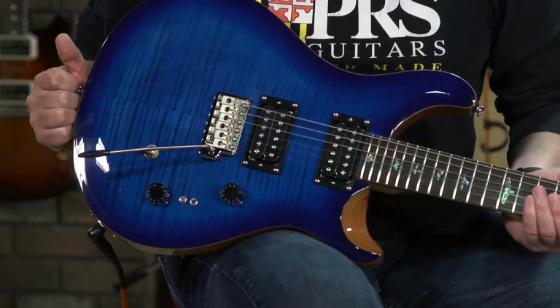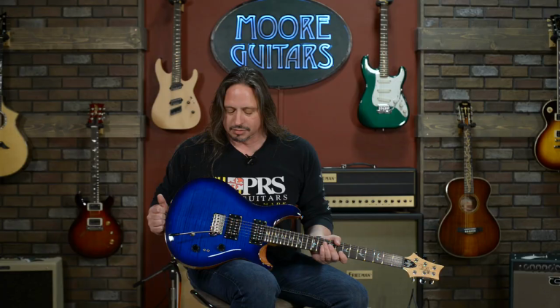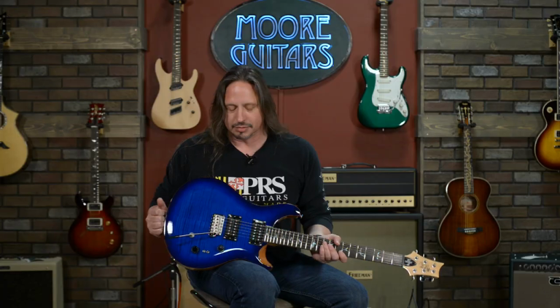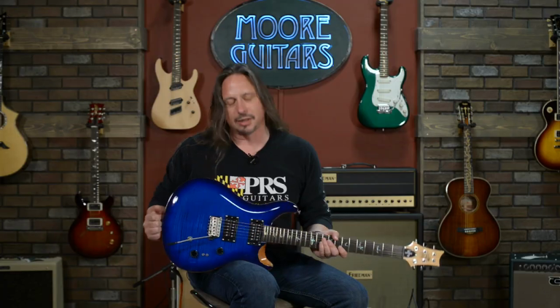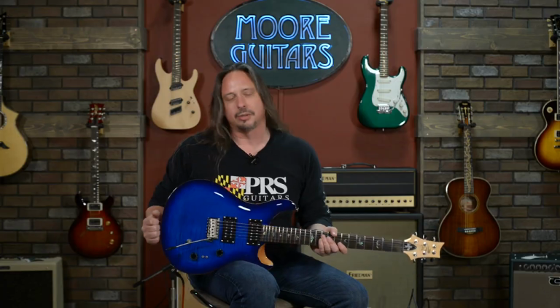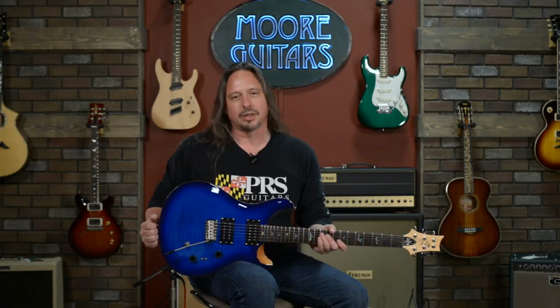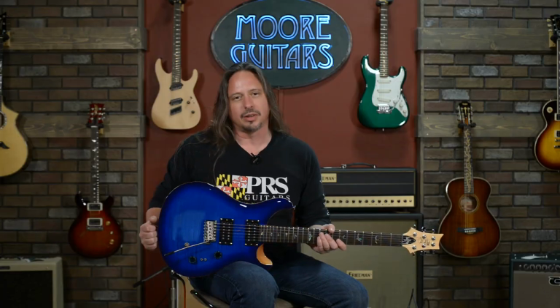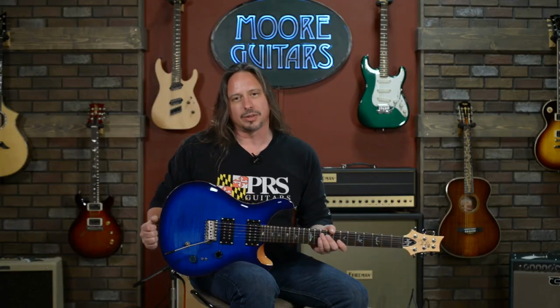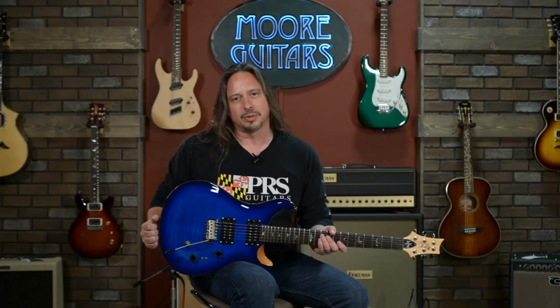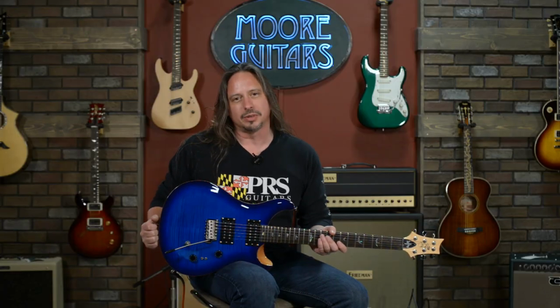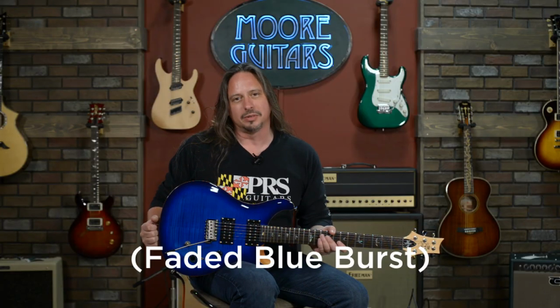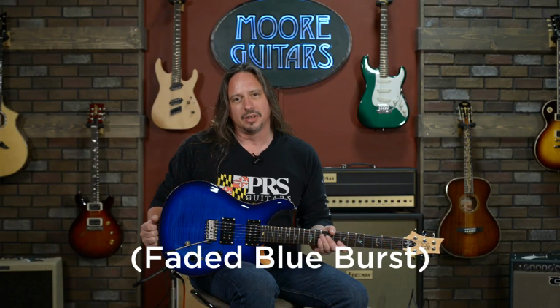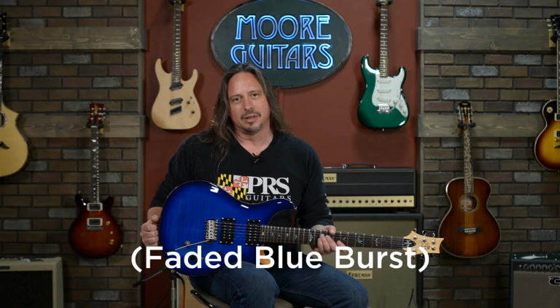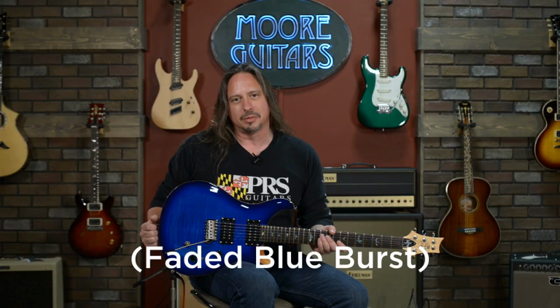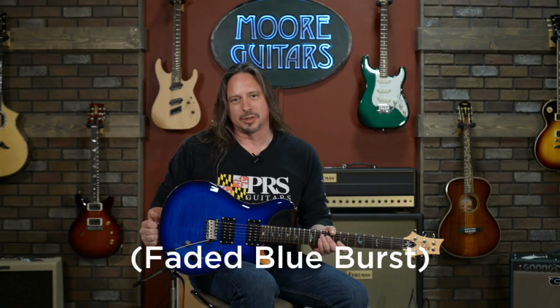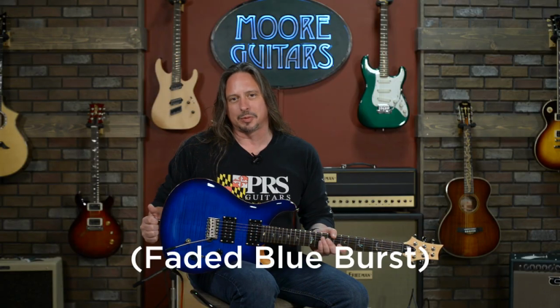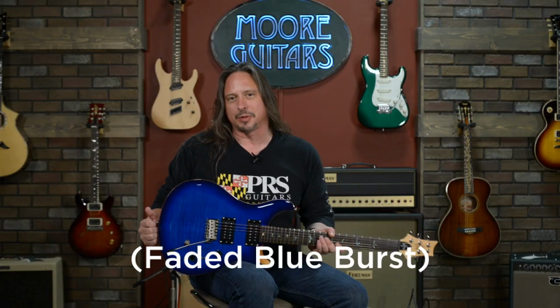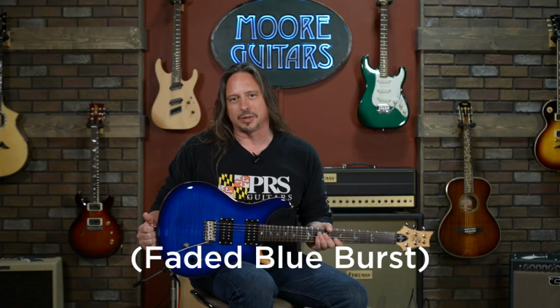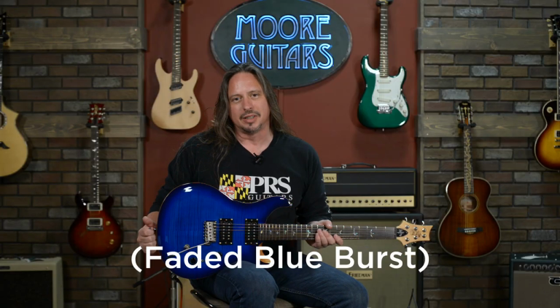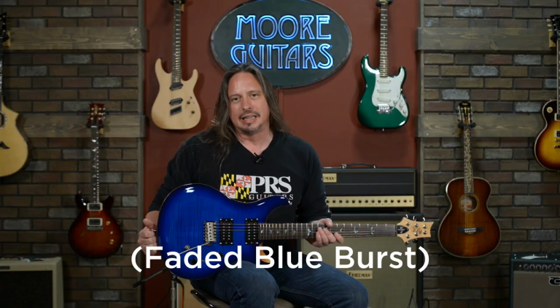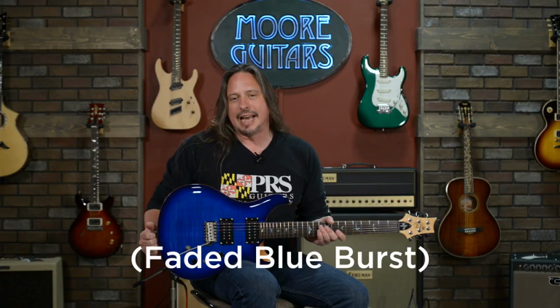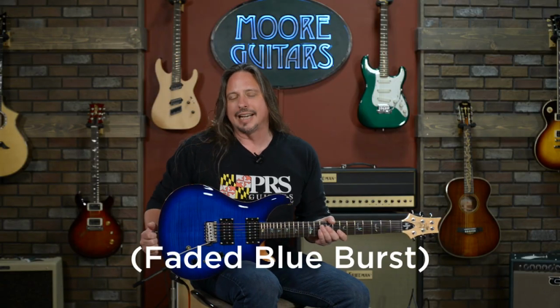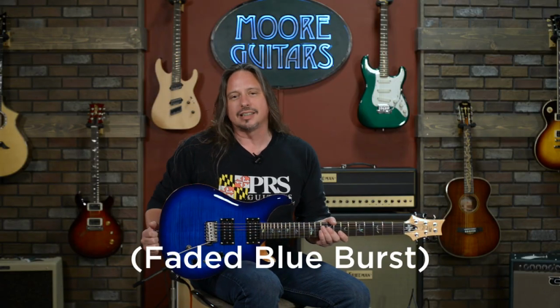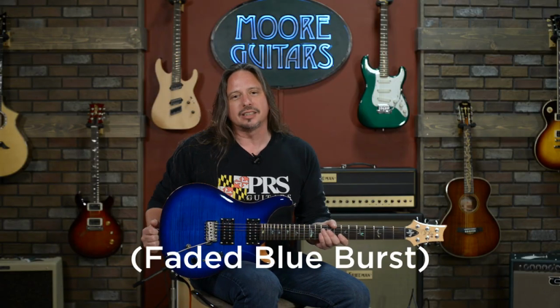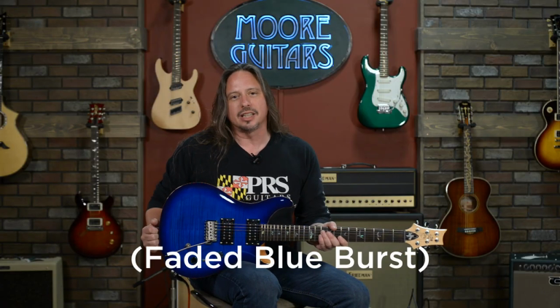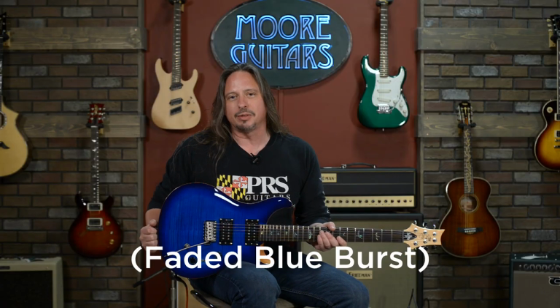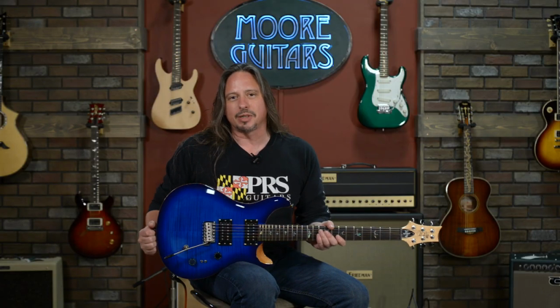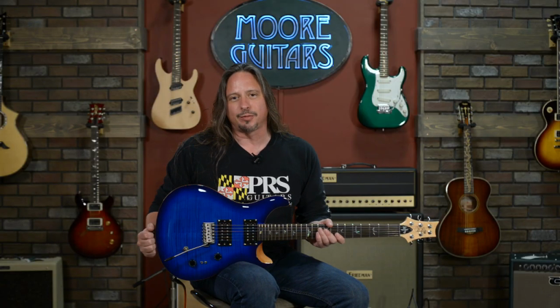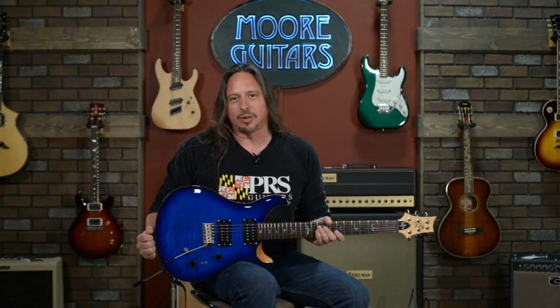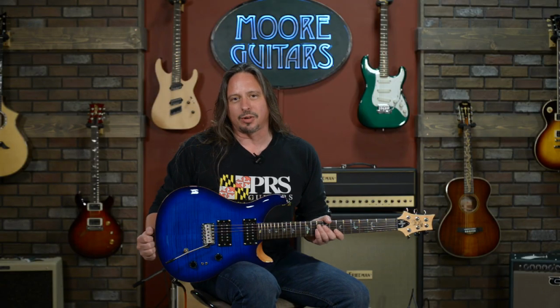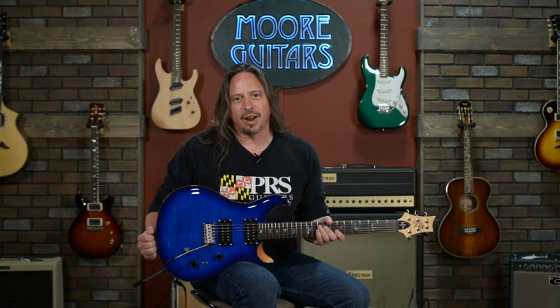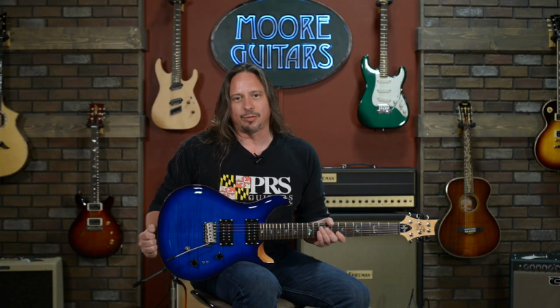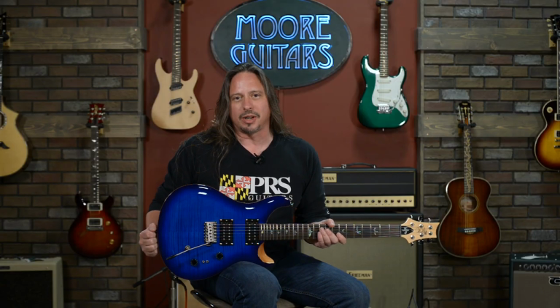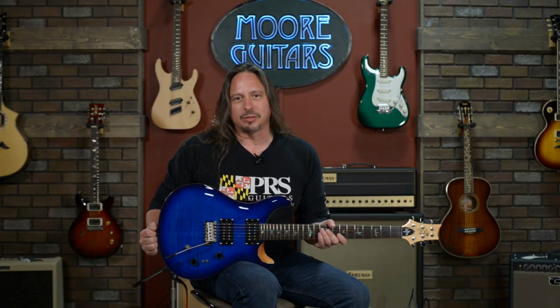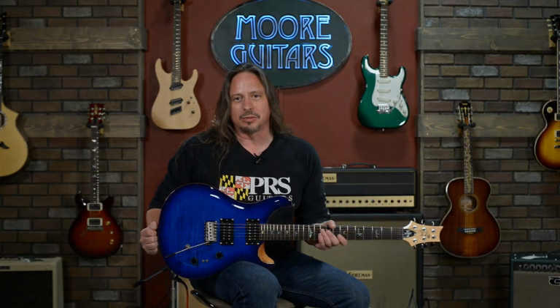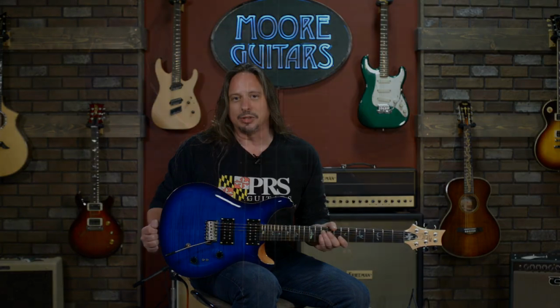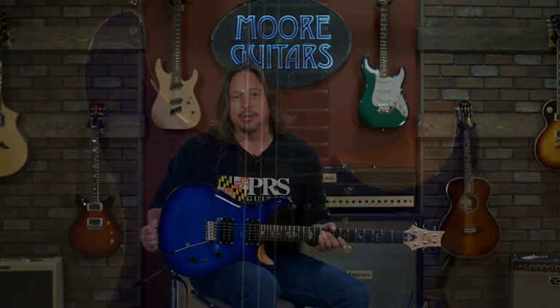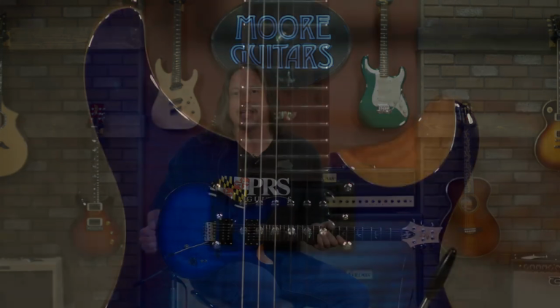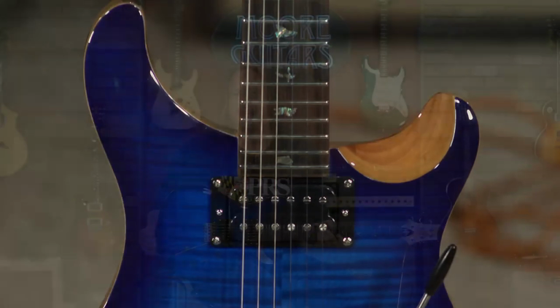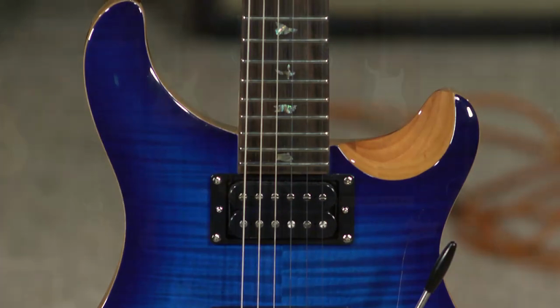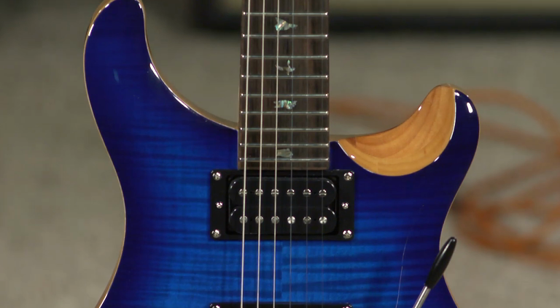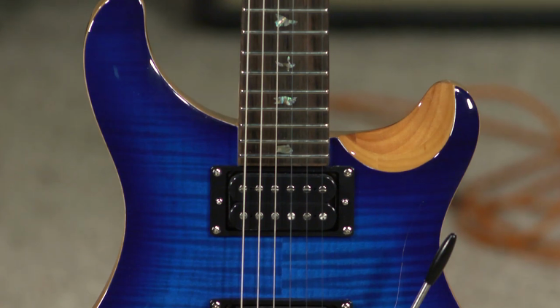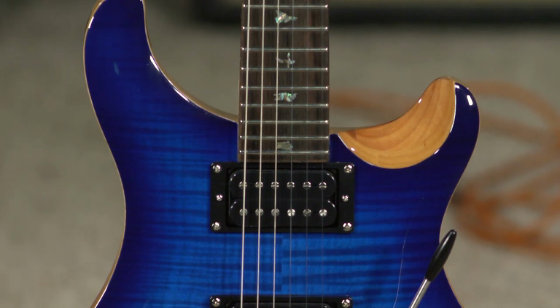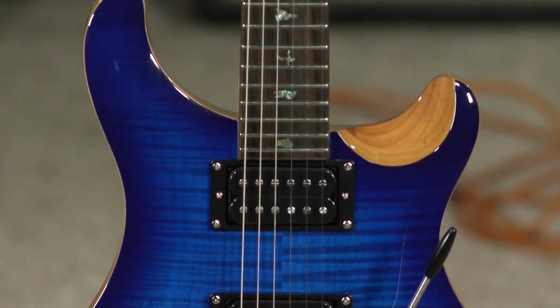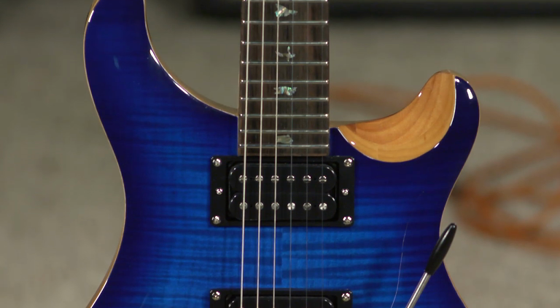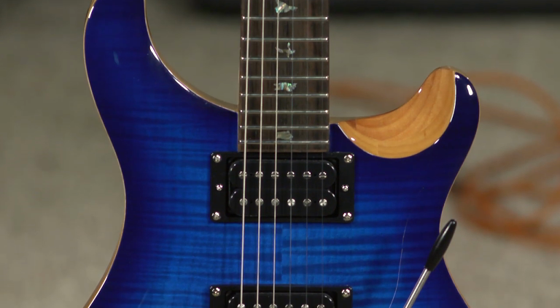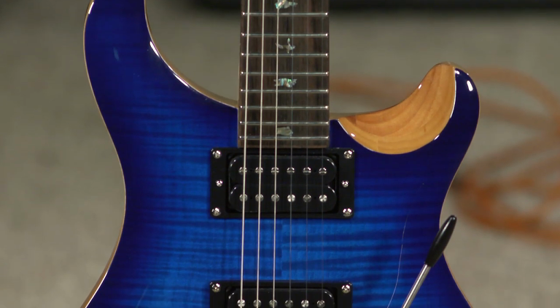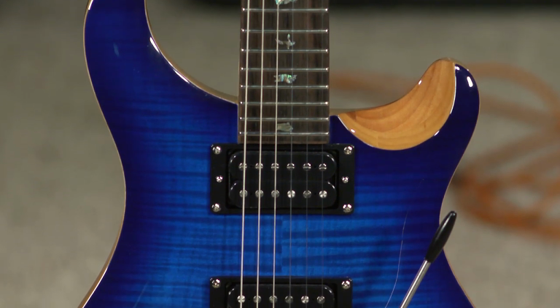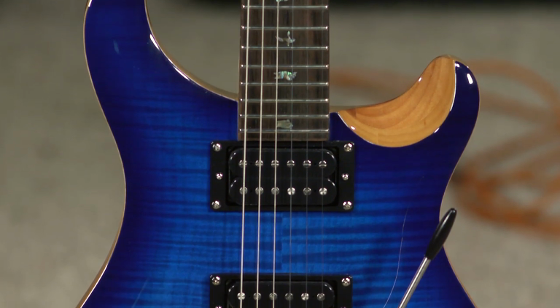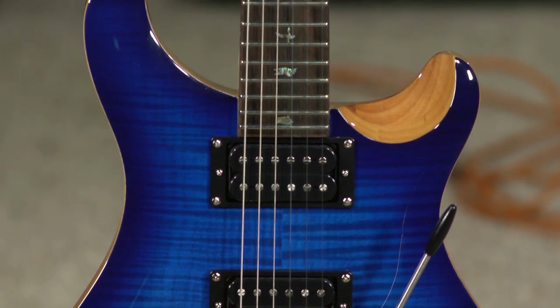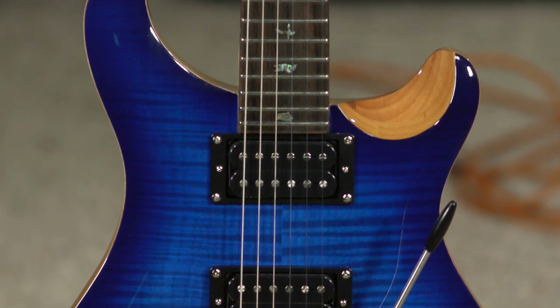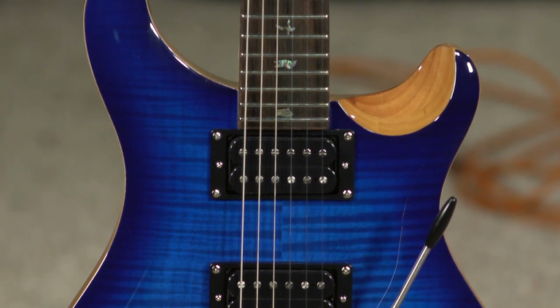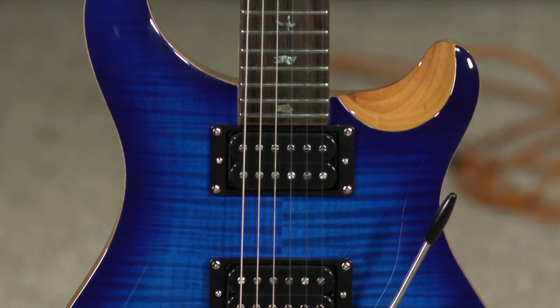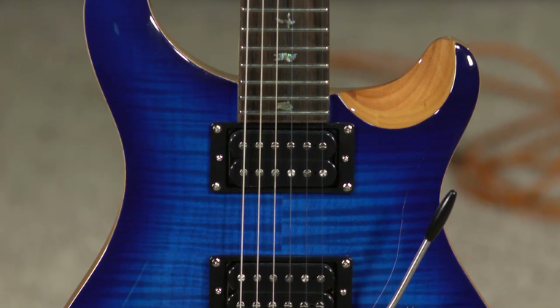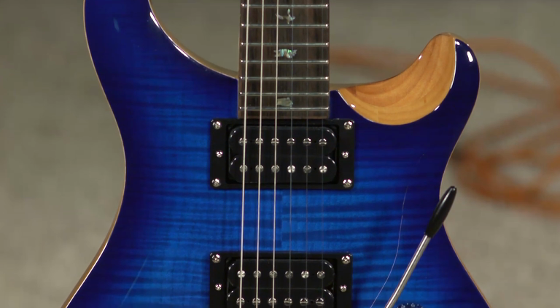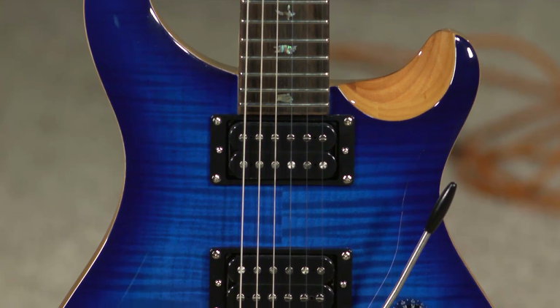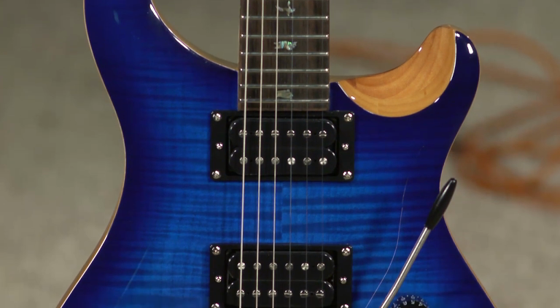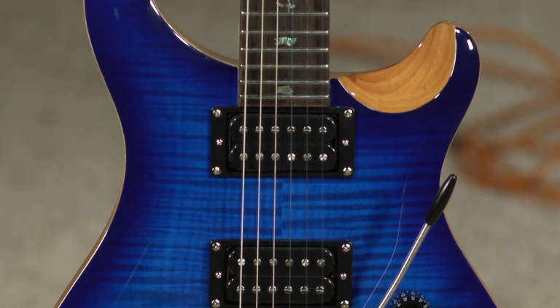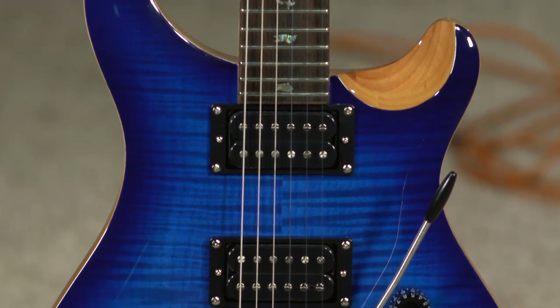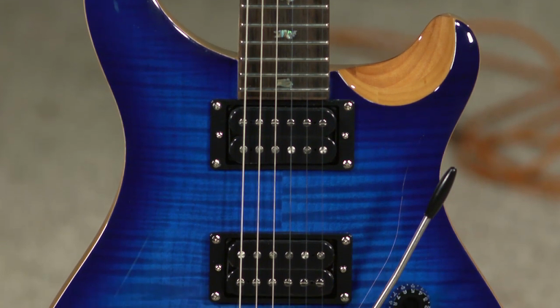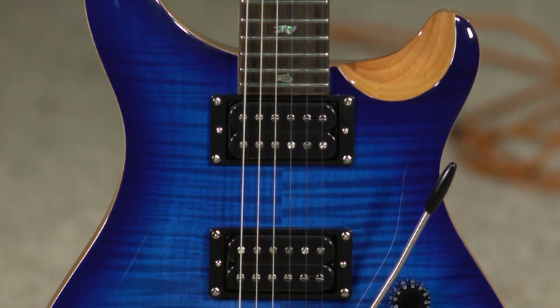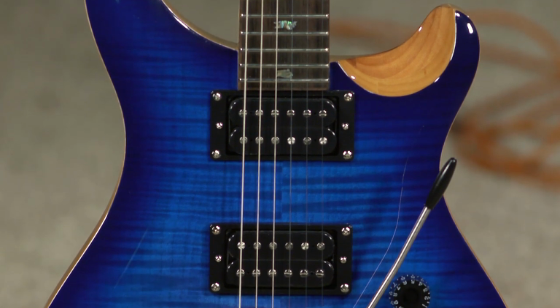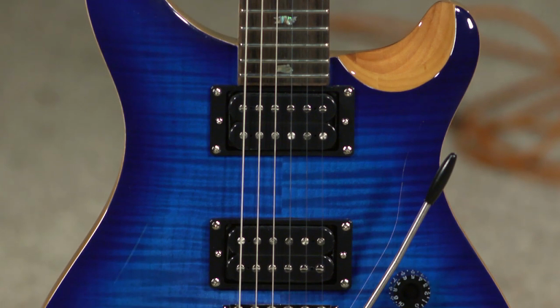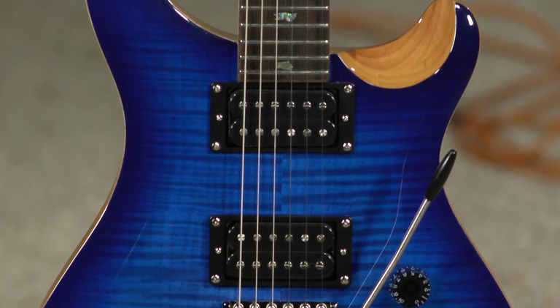I forget what they call this blue, but it's beautiful. And it doesn't even really photograph well — you really gotta get up on this guitar and see what it looks like. It's absolutely gorgeous.